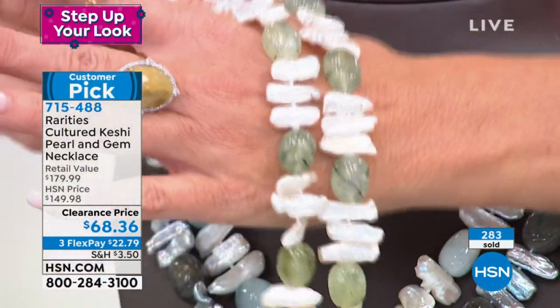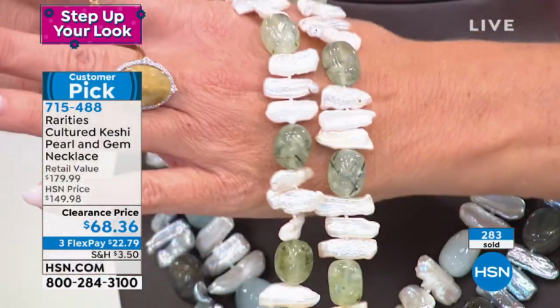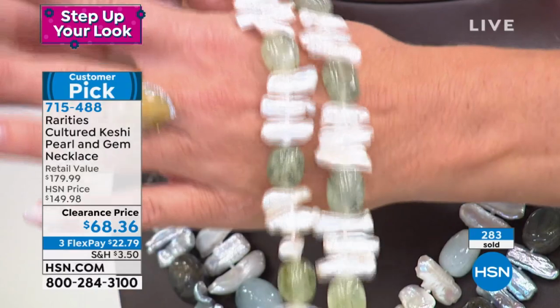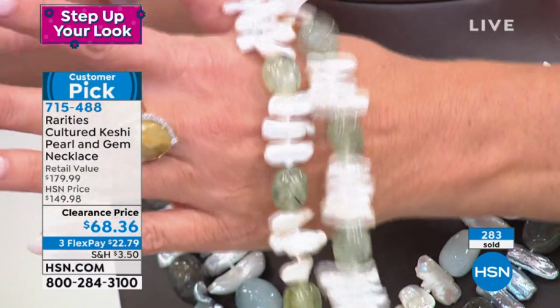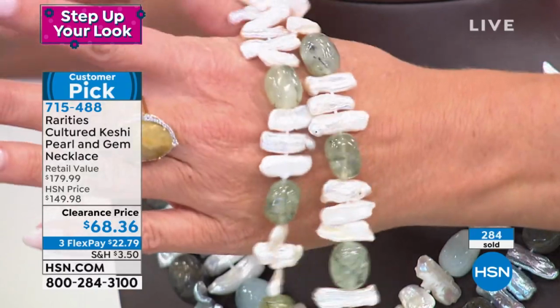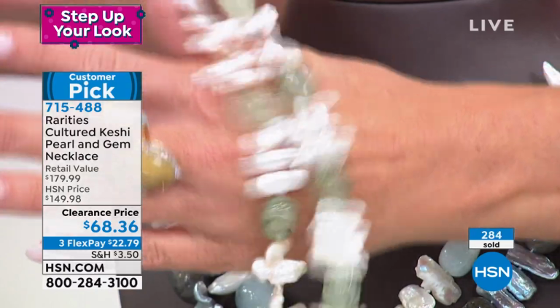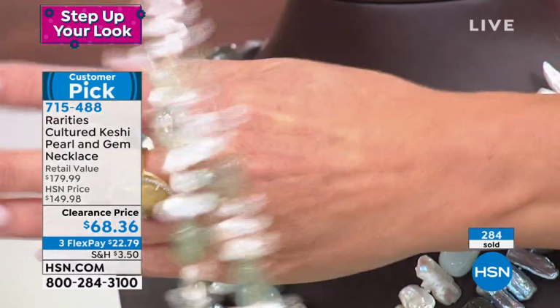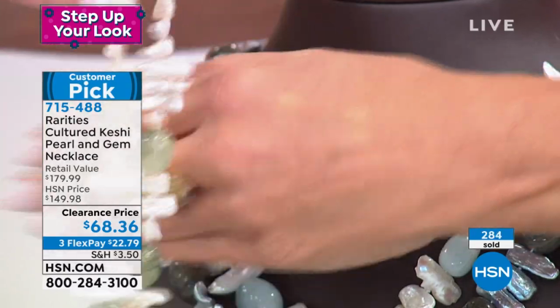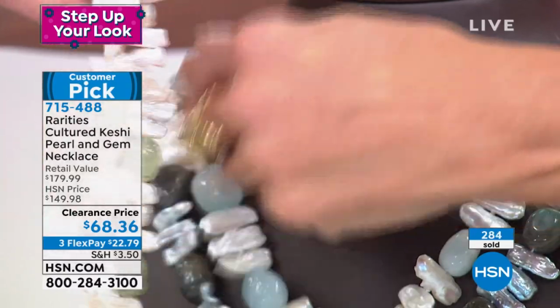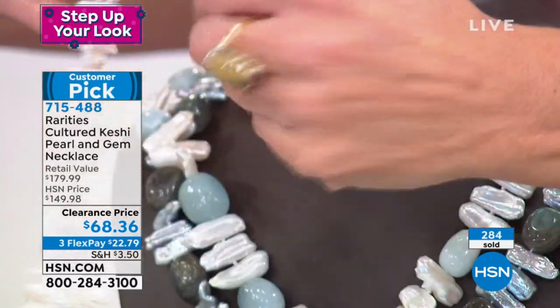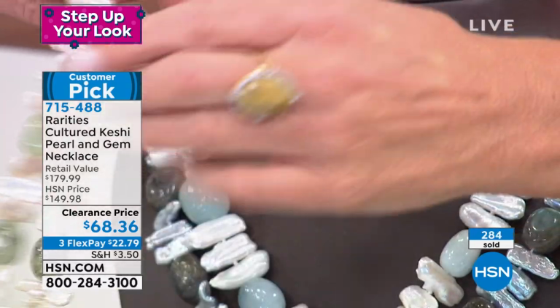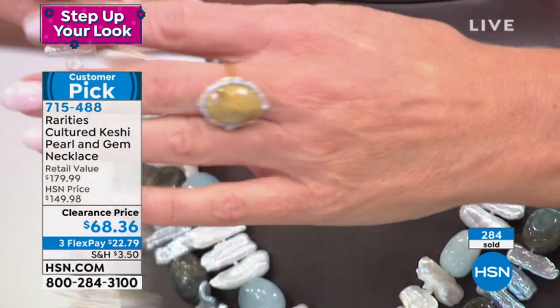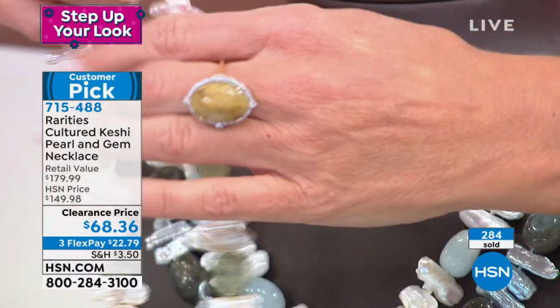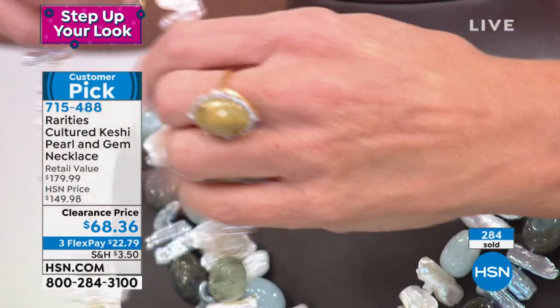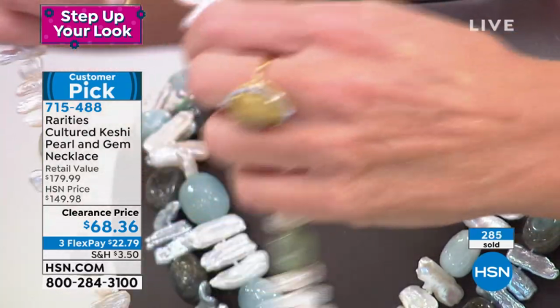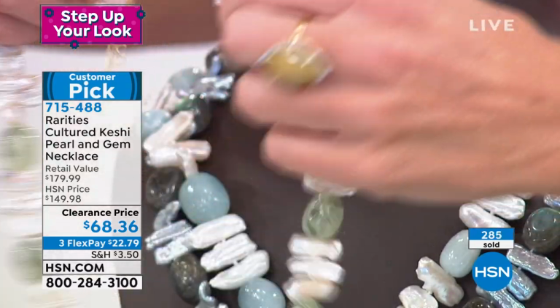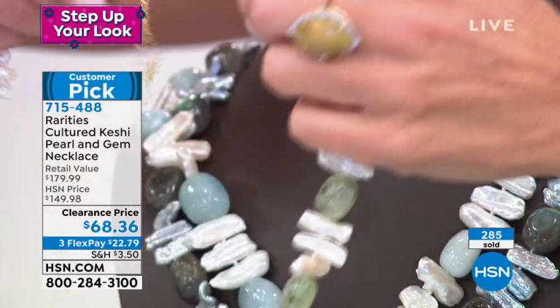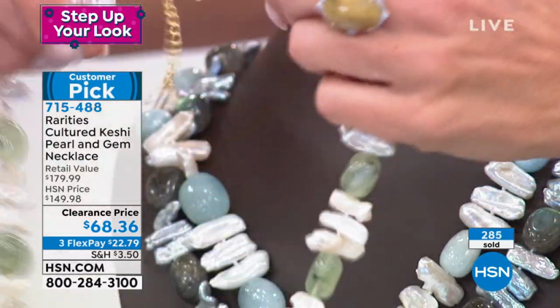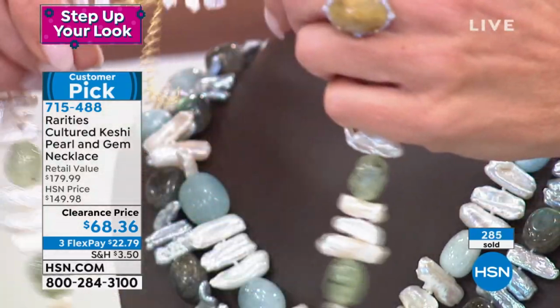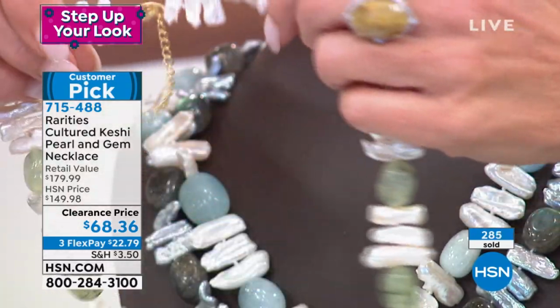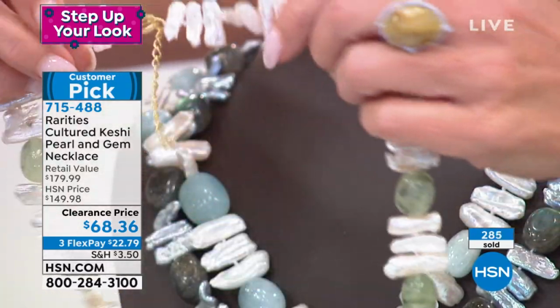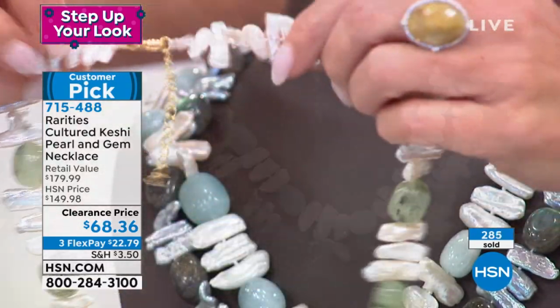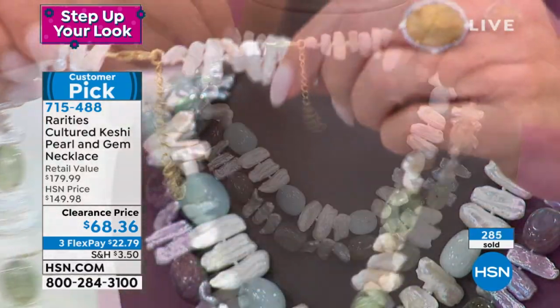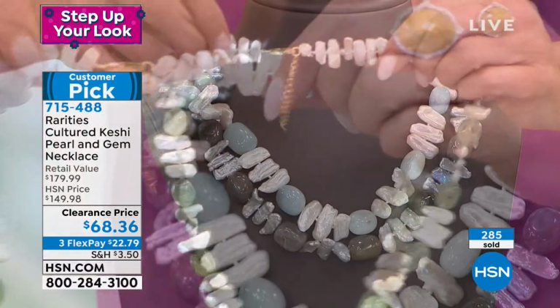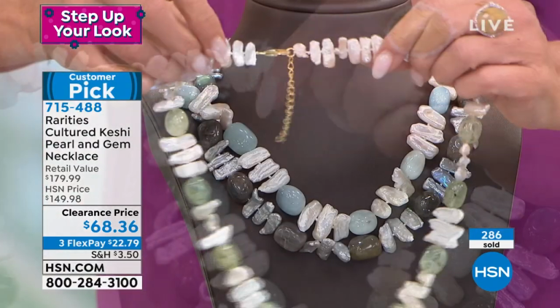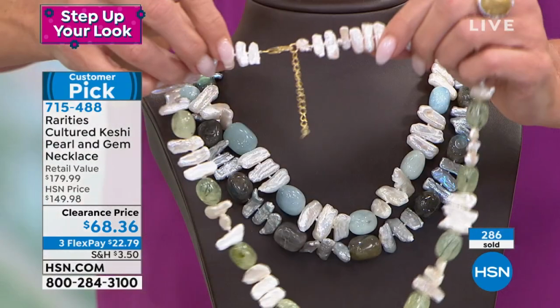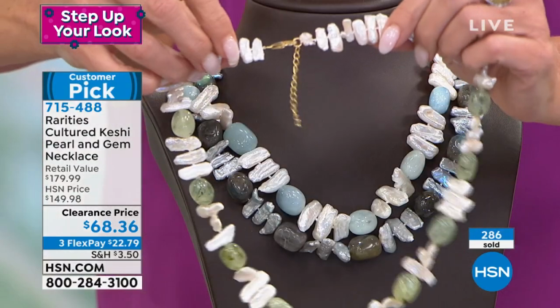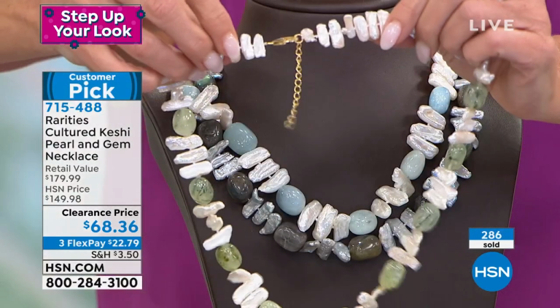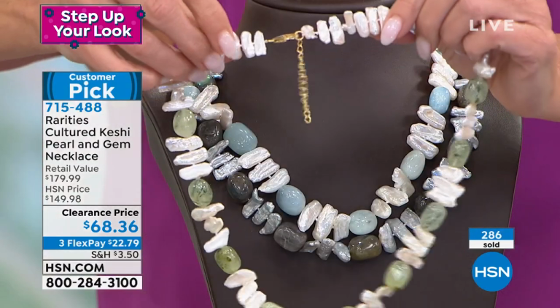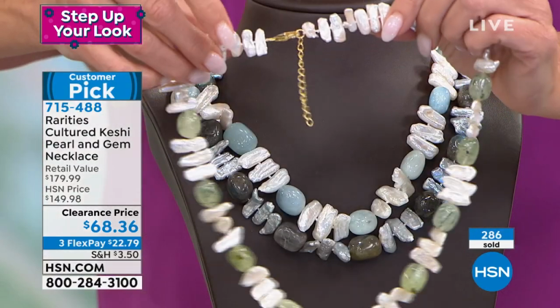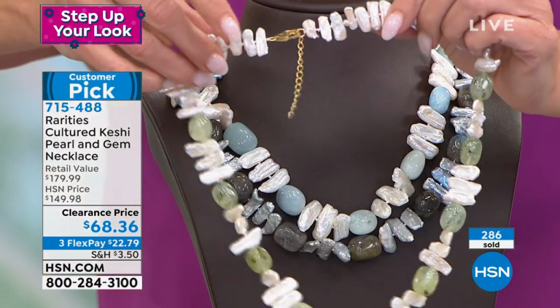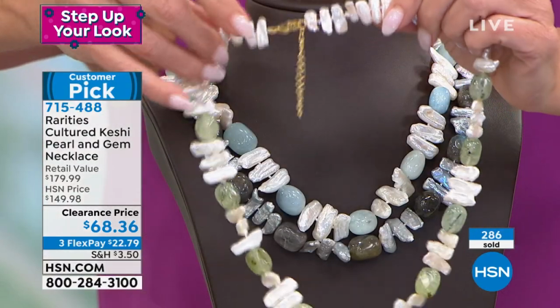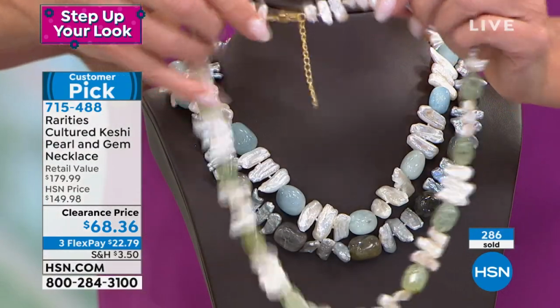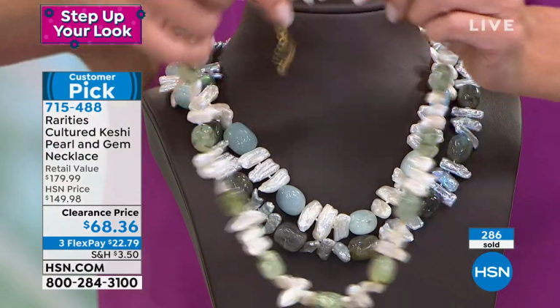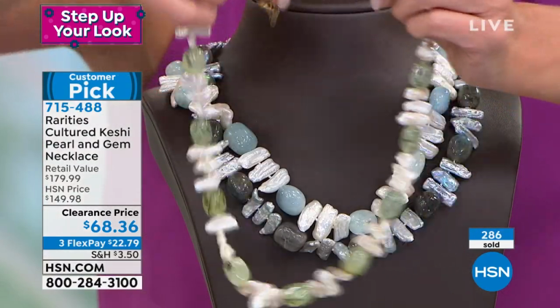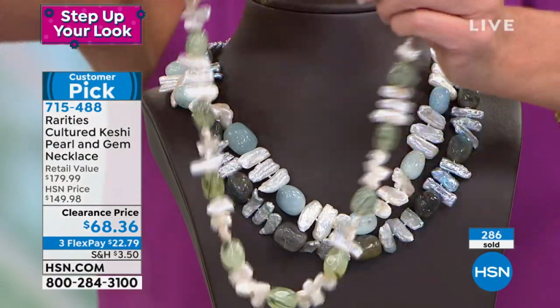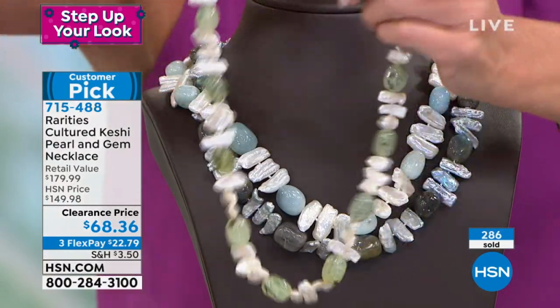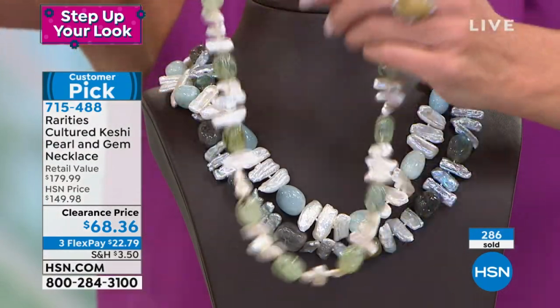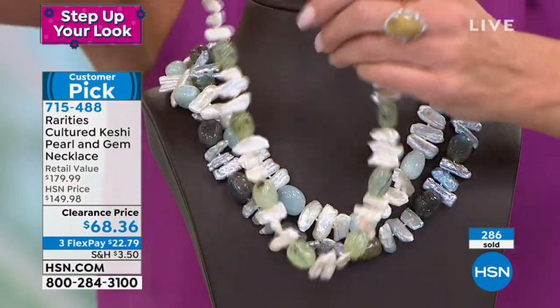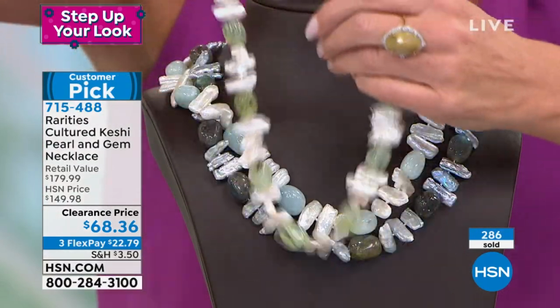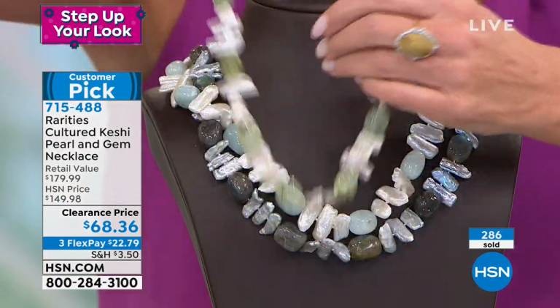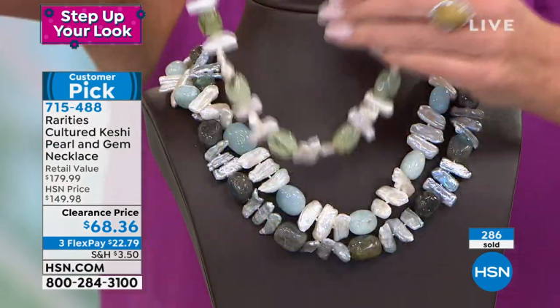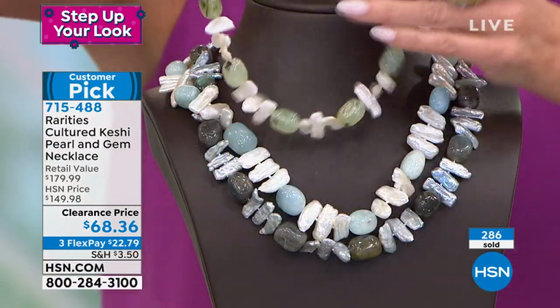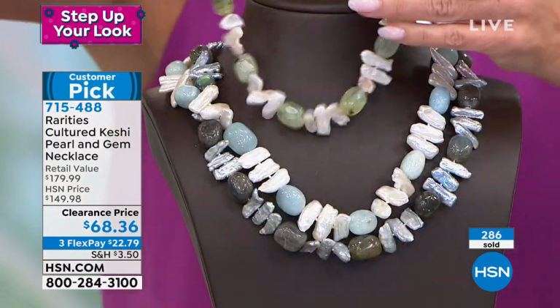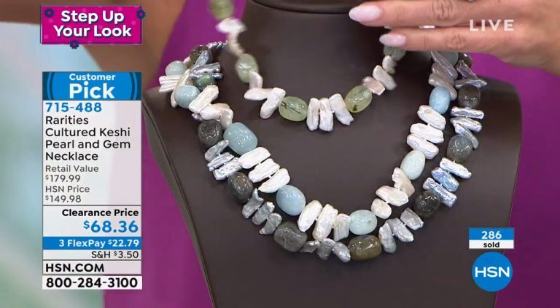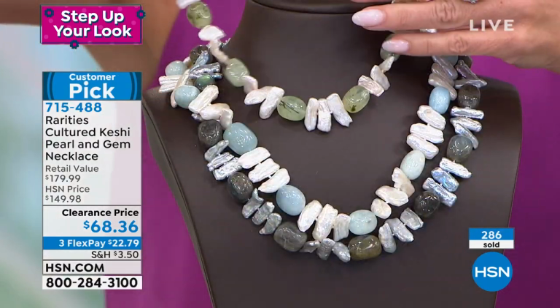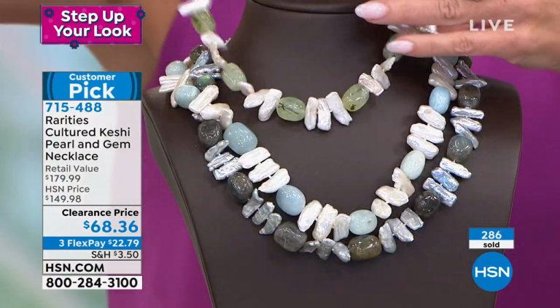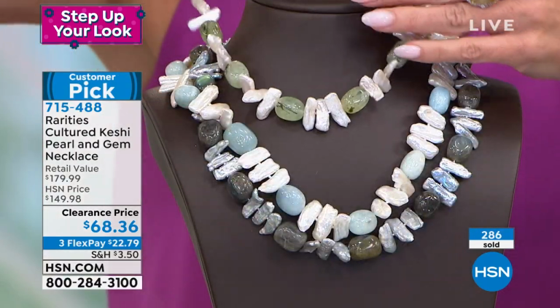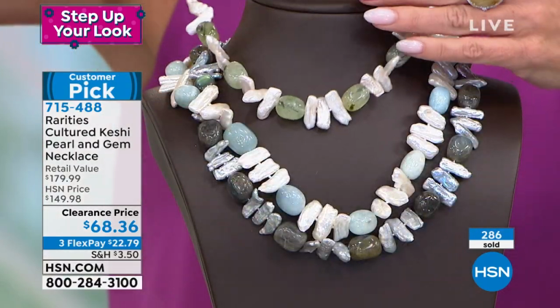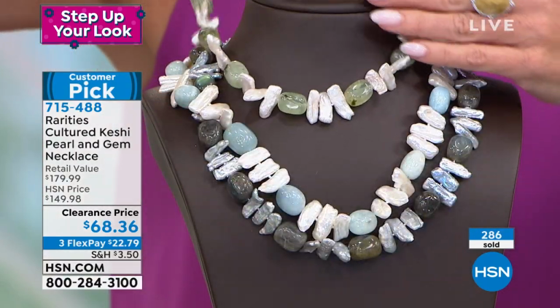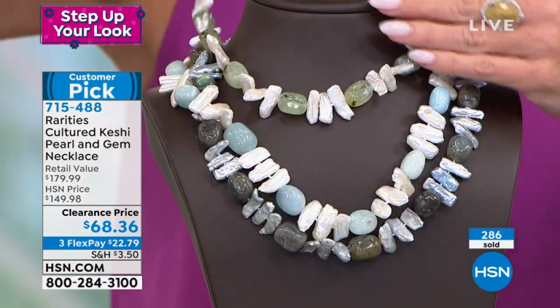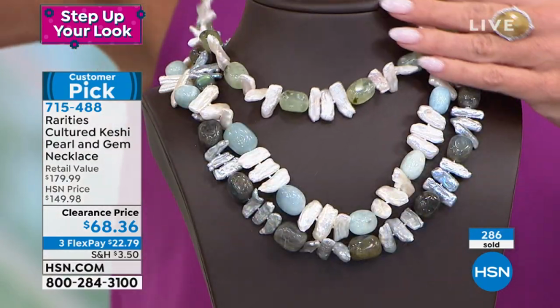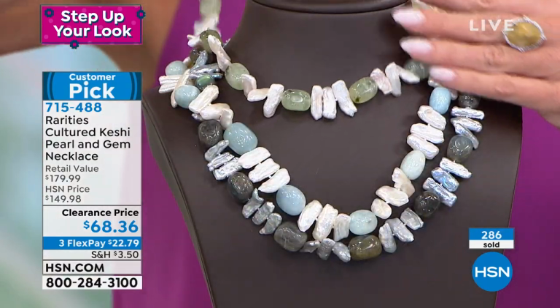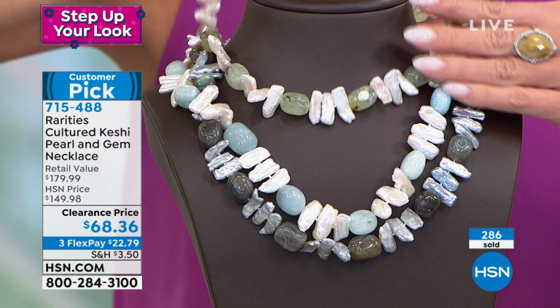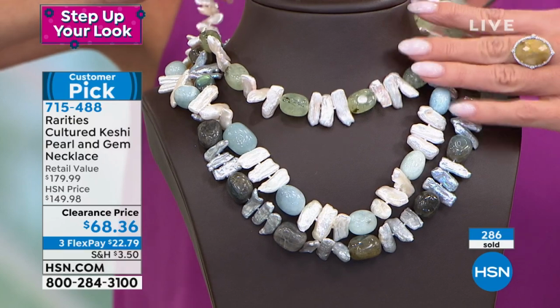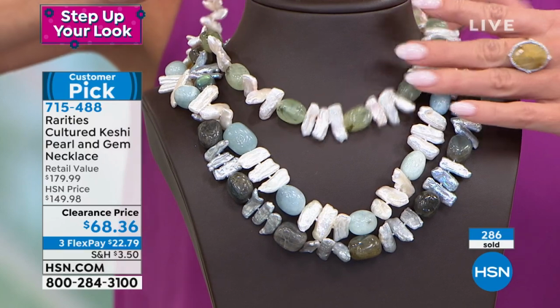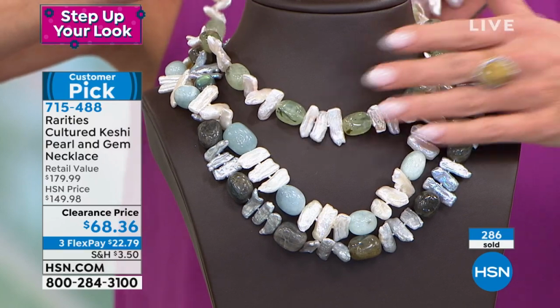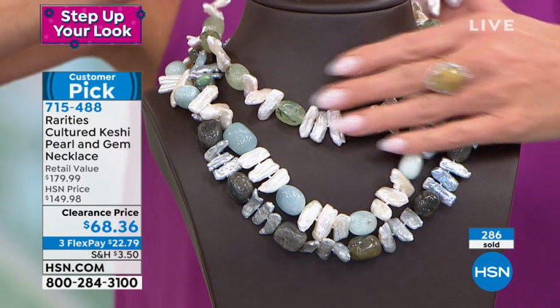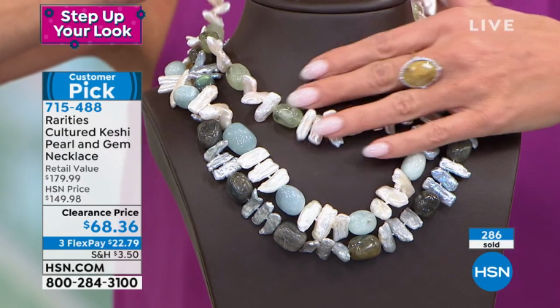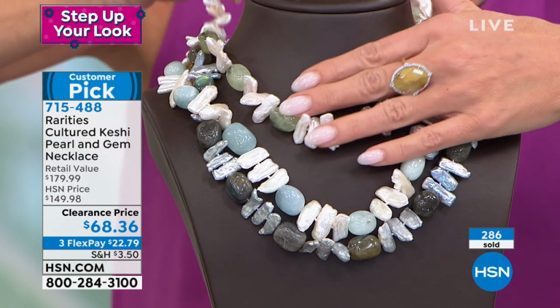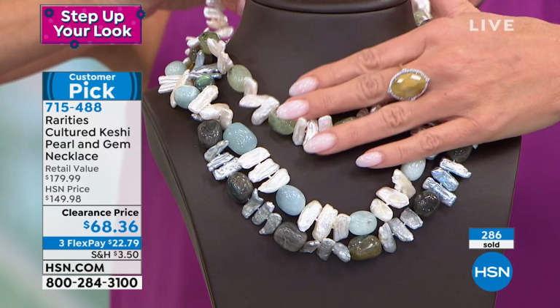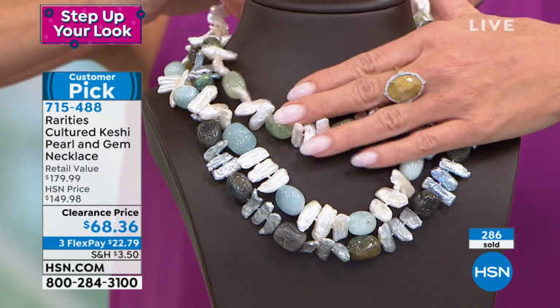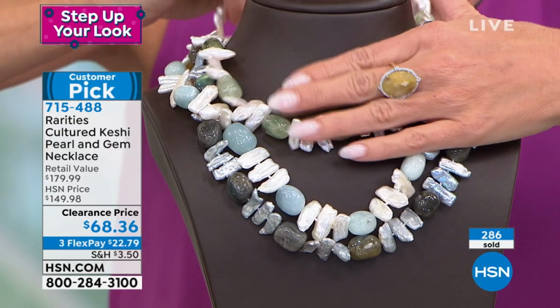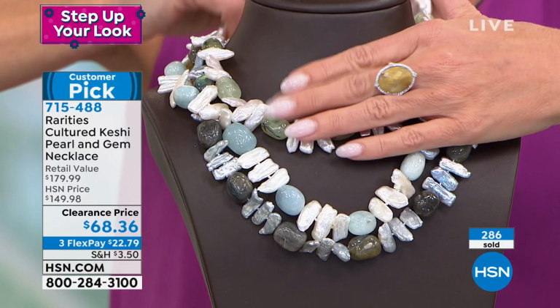Each one kind of reminds me of little dinosaur eggs, maybe.